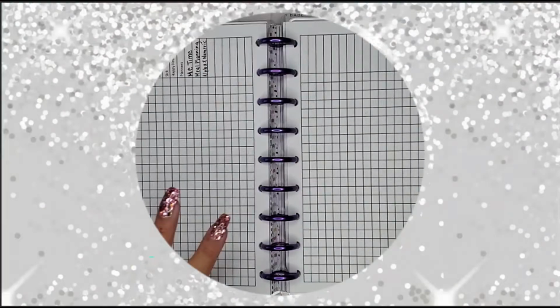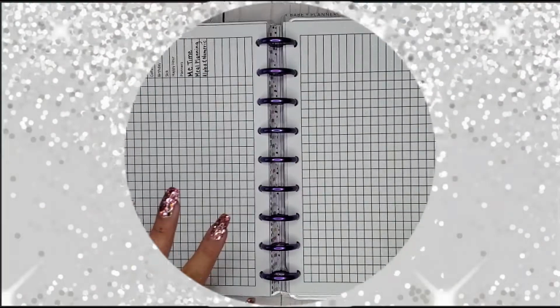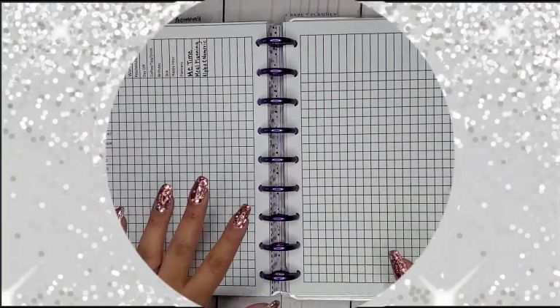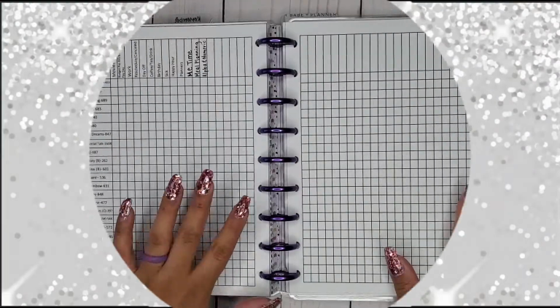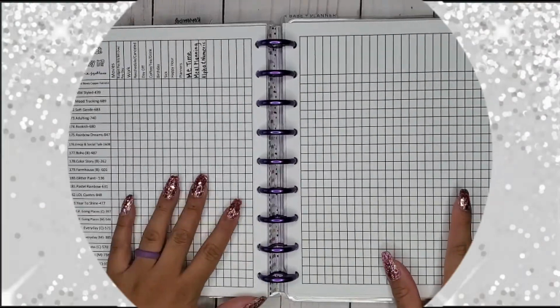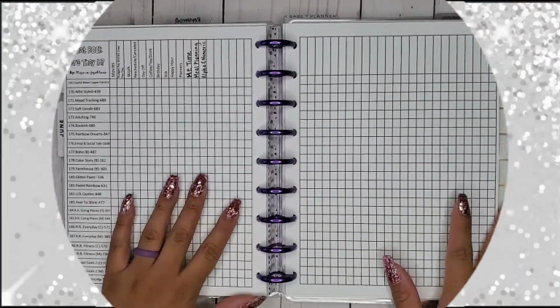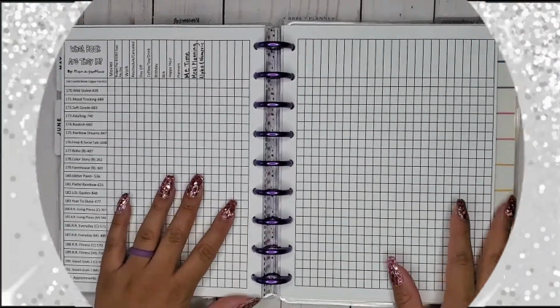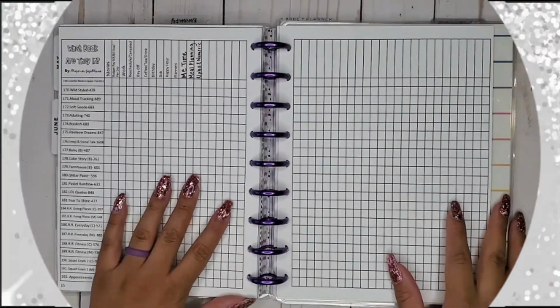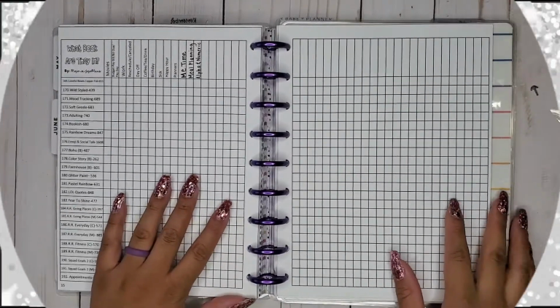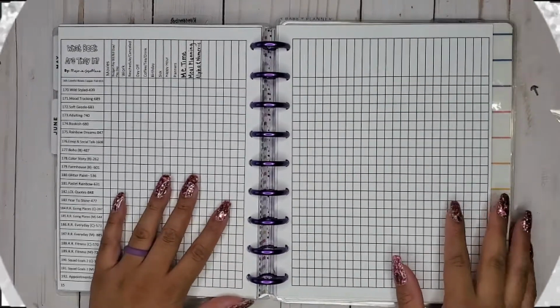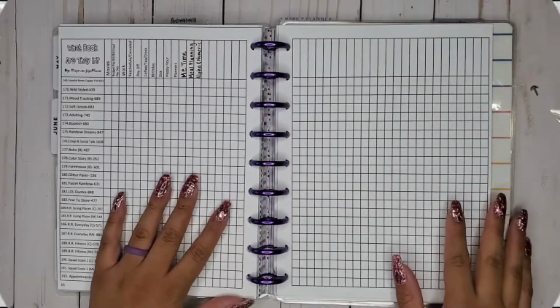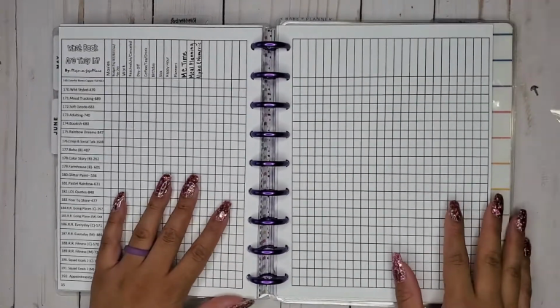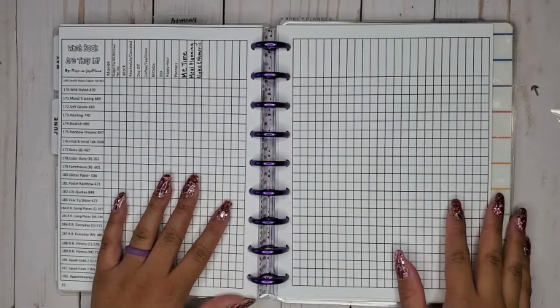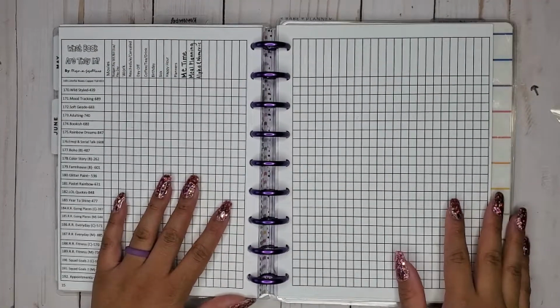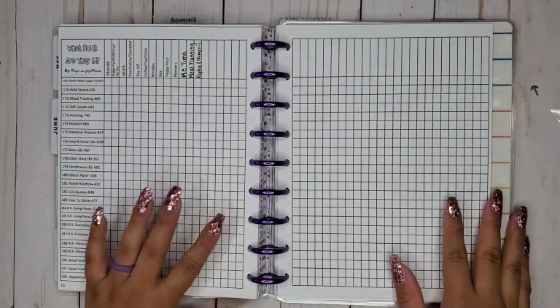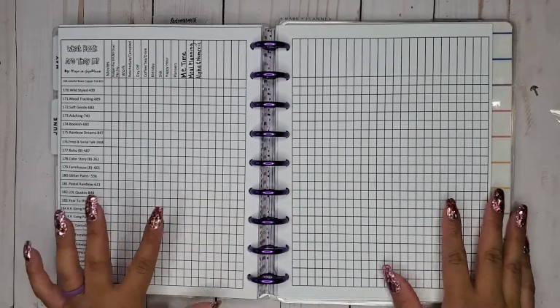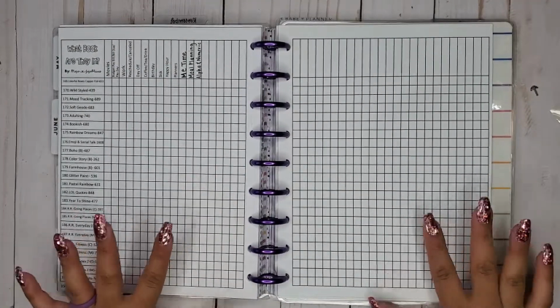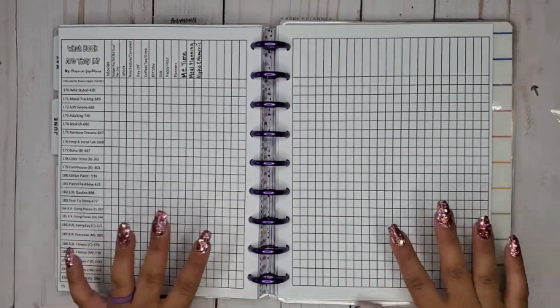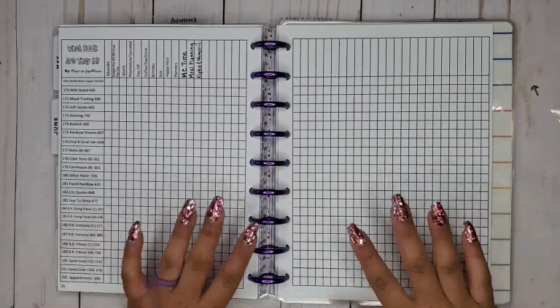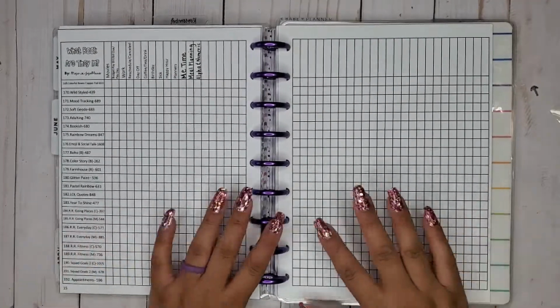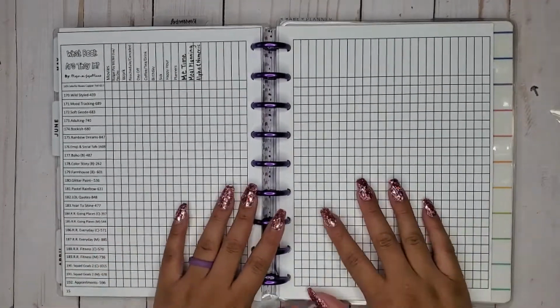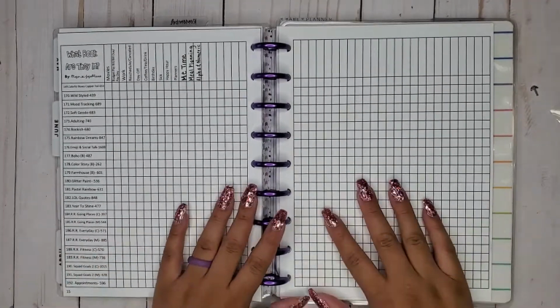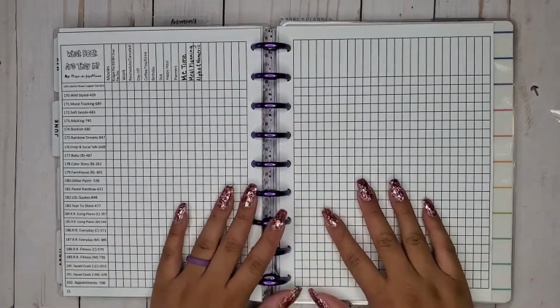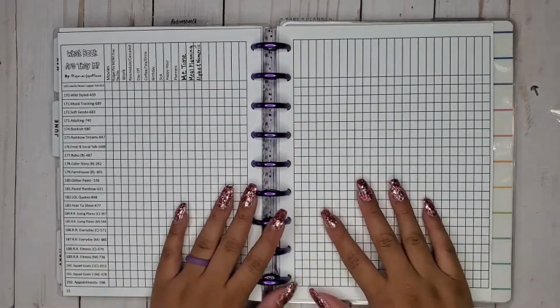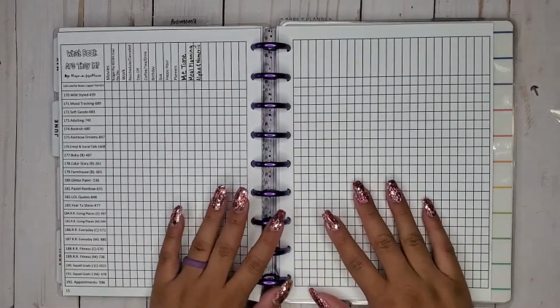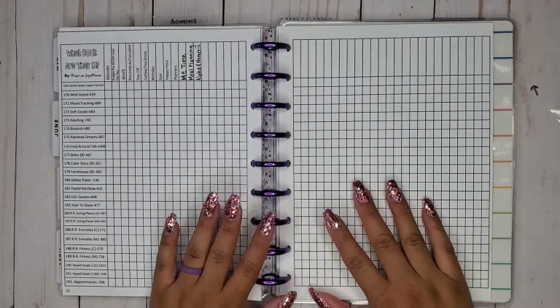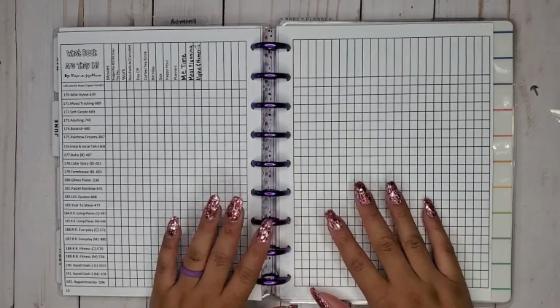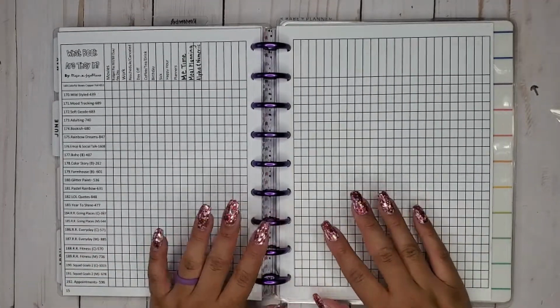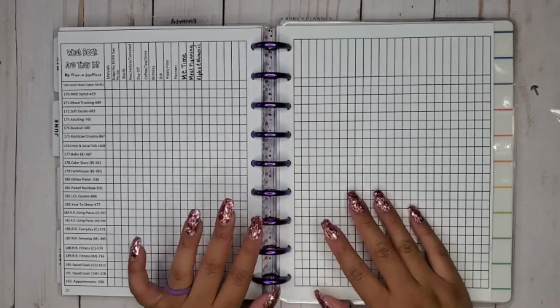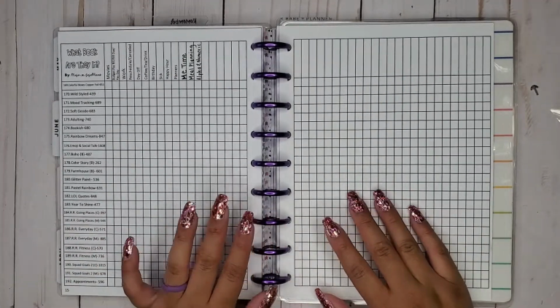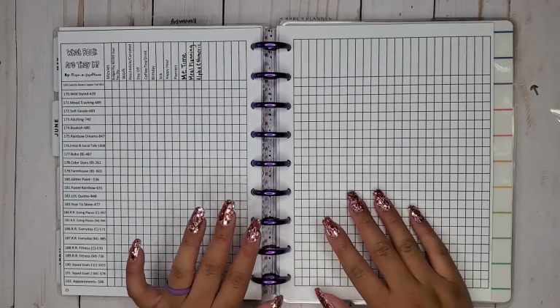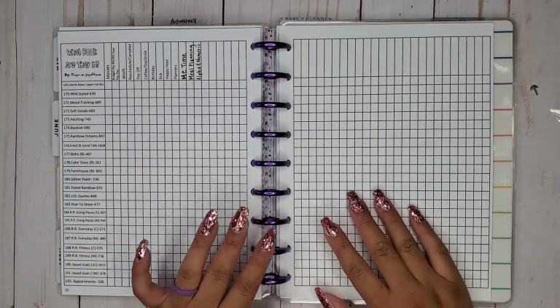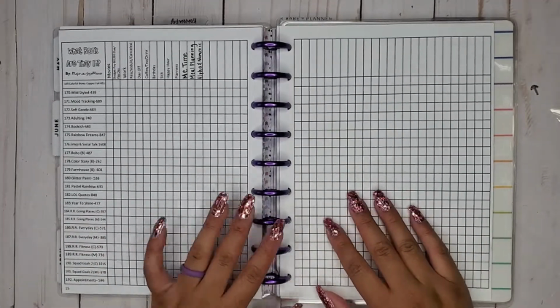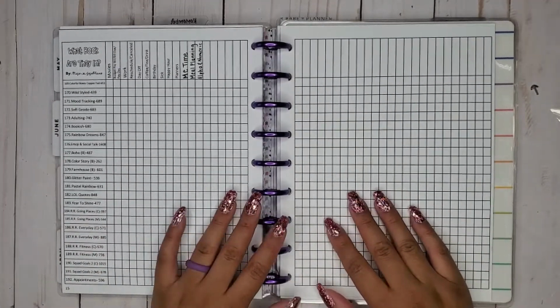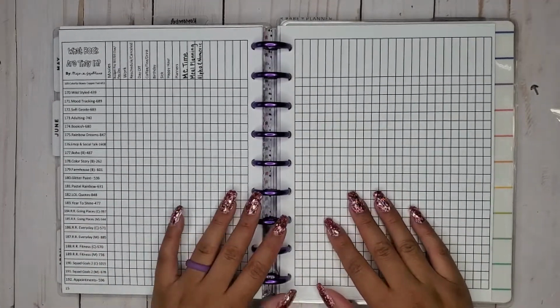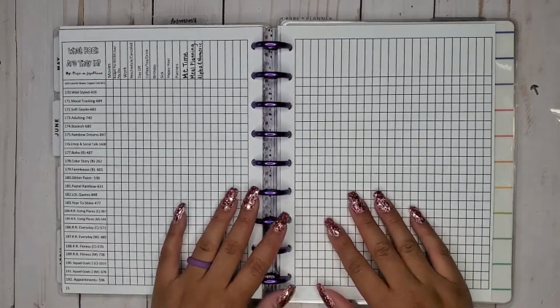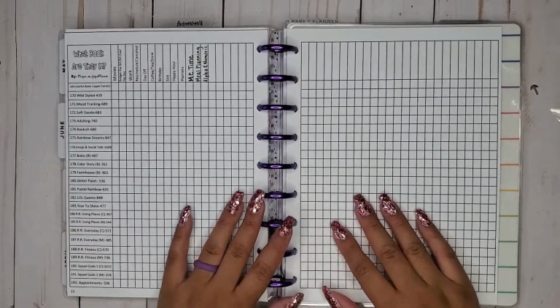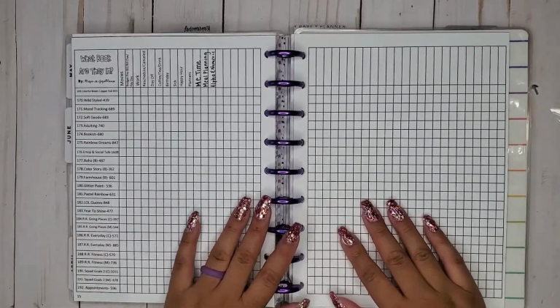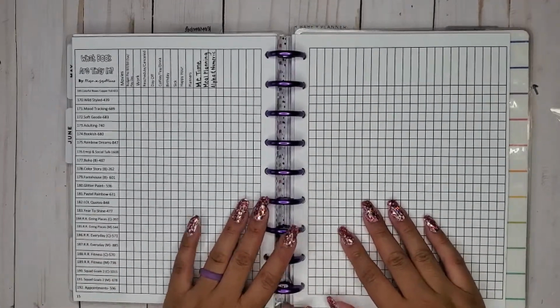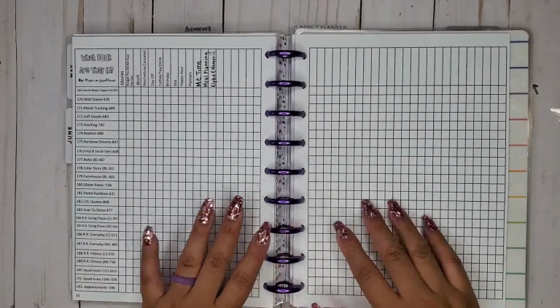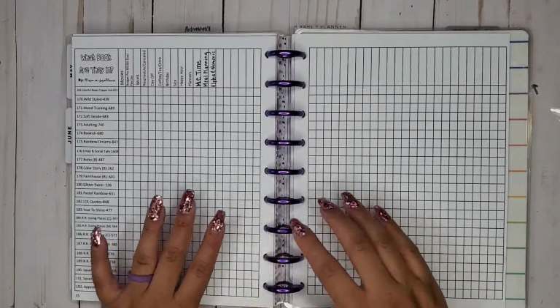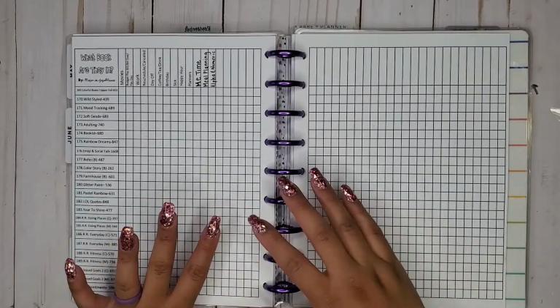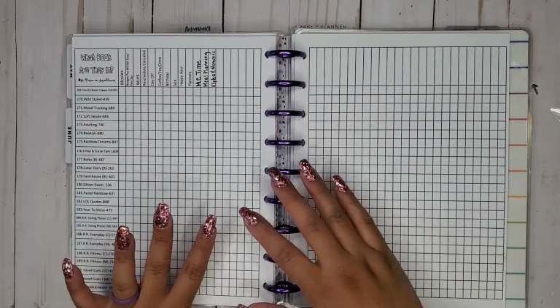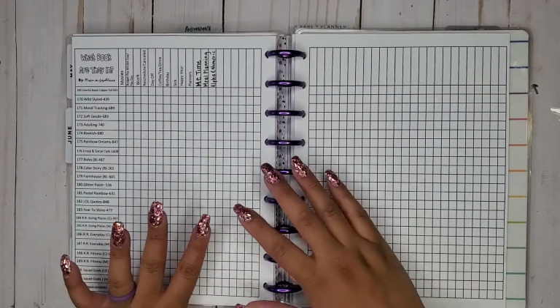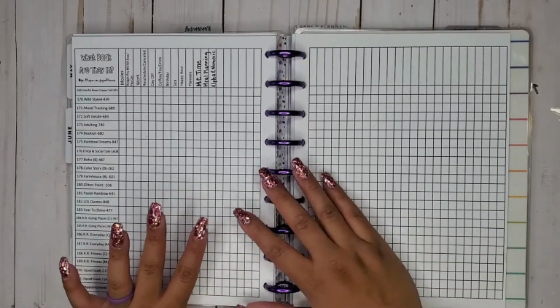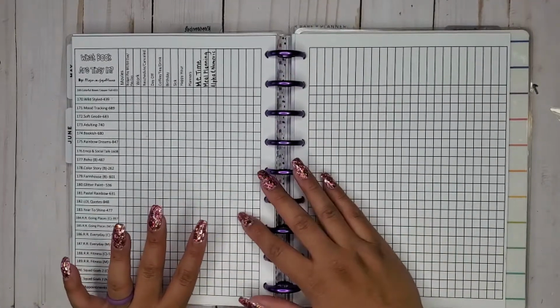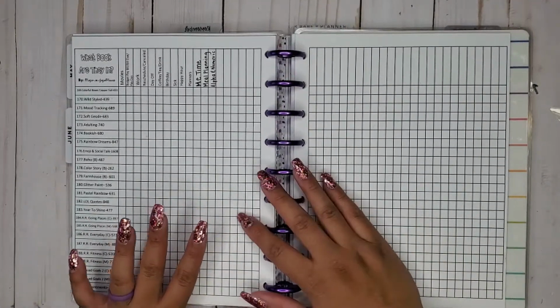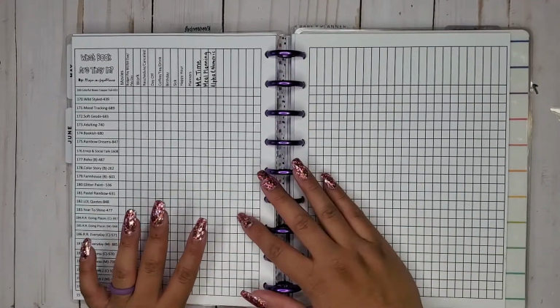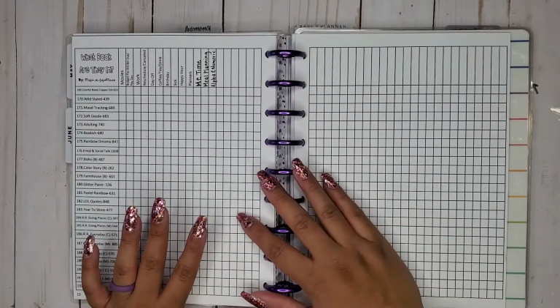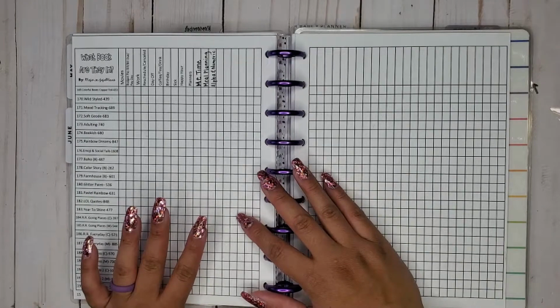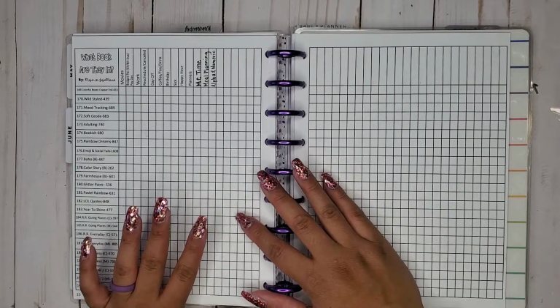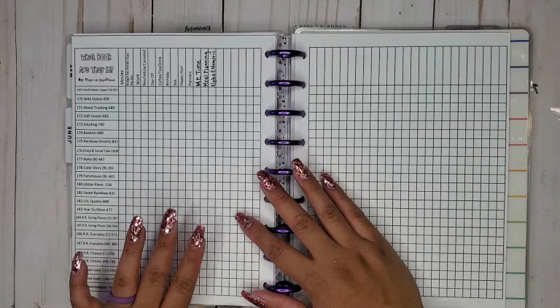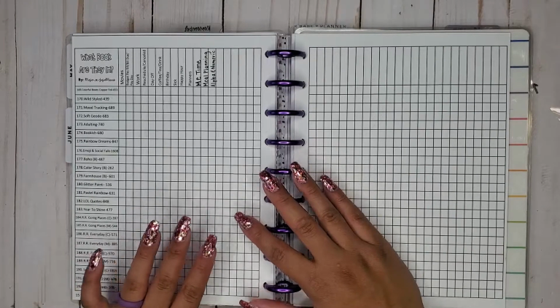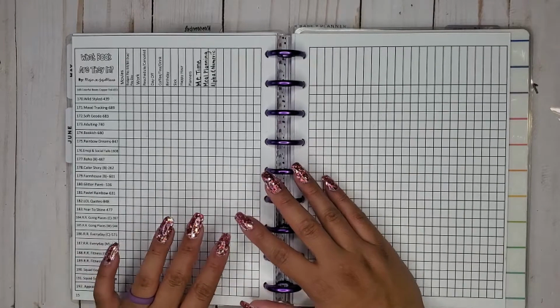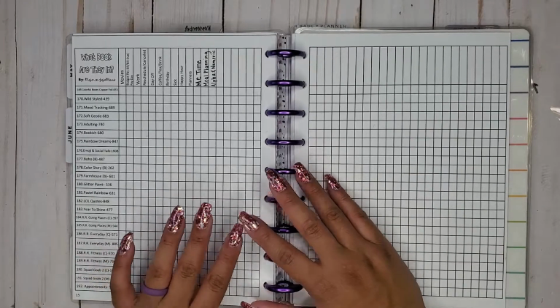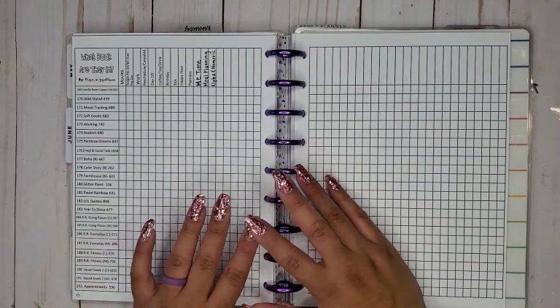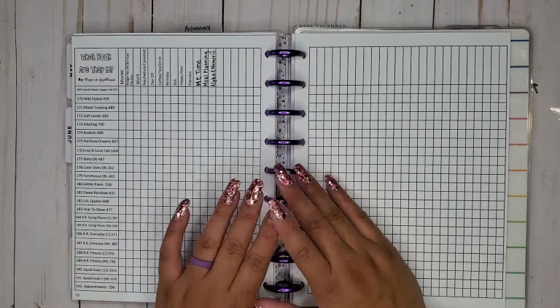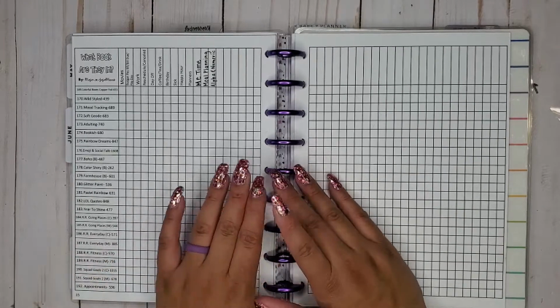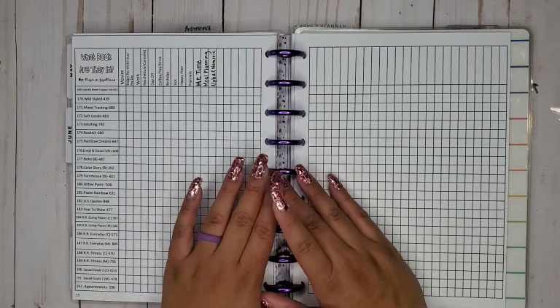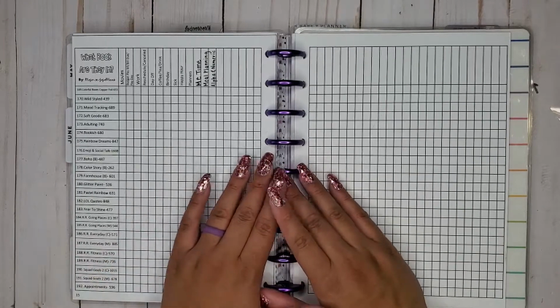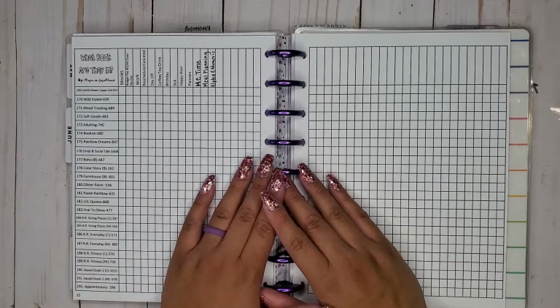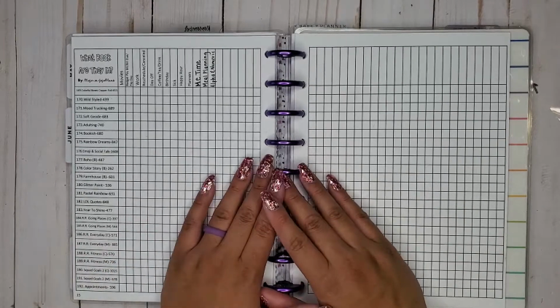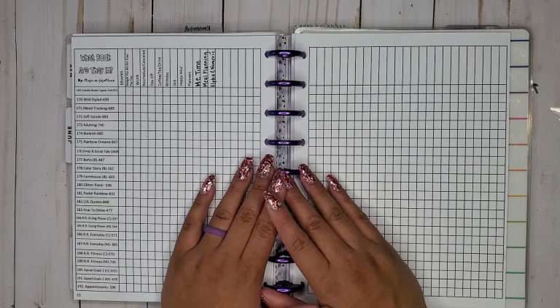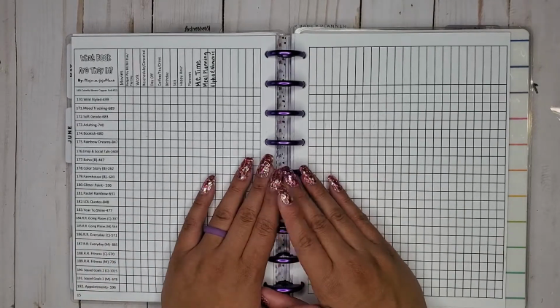Hi everyone, it's Jojo from Mojo Jojo Plans and today I am back with another of my series, What Book Are They In?